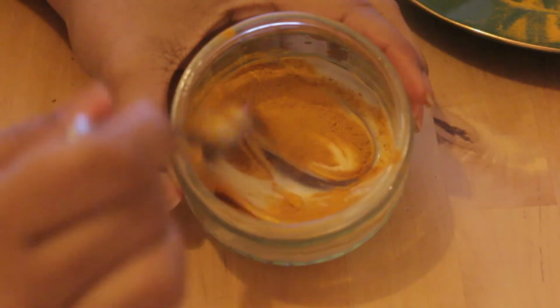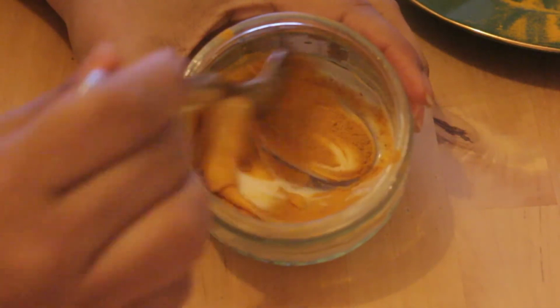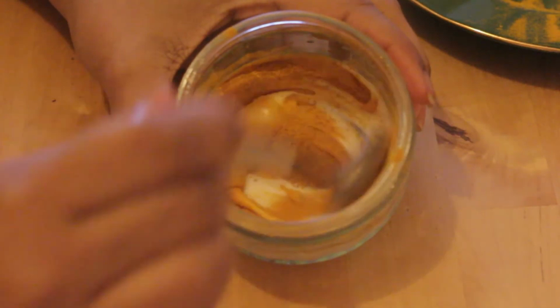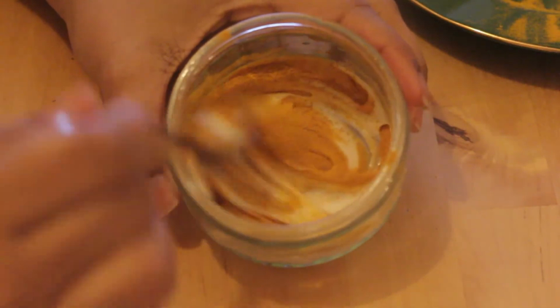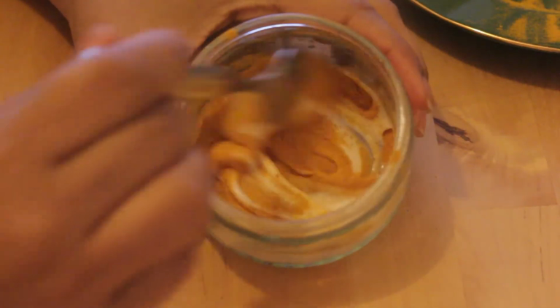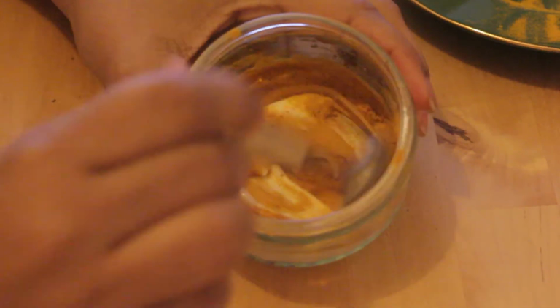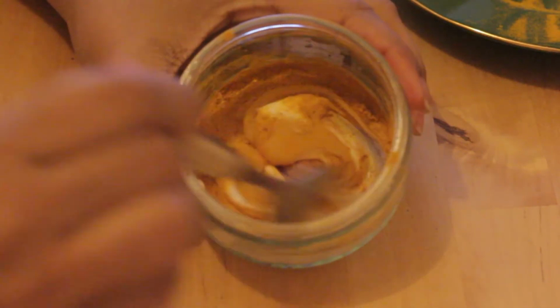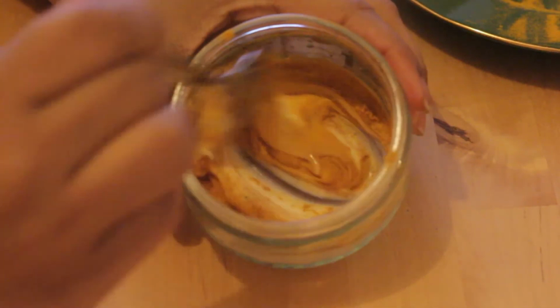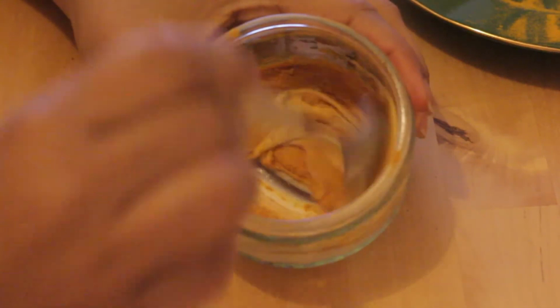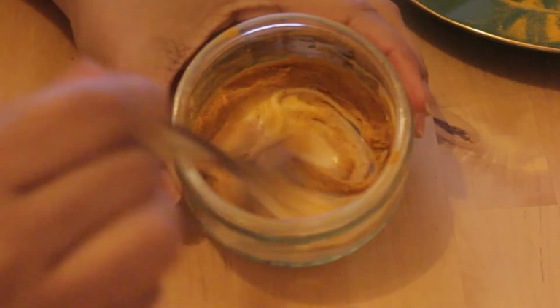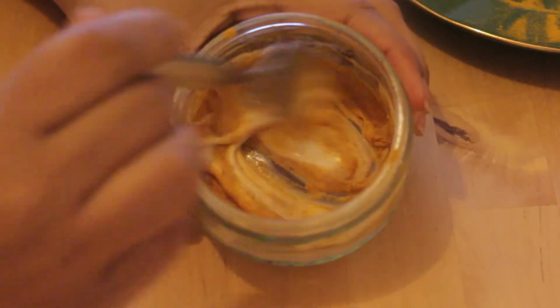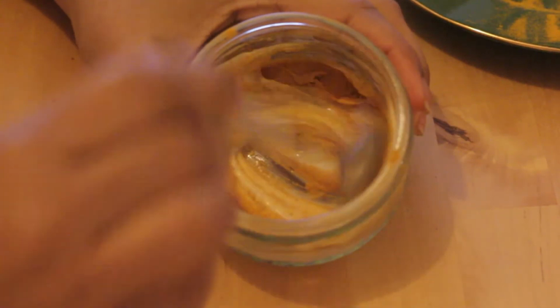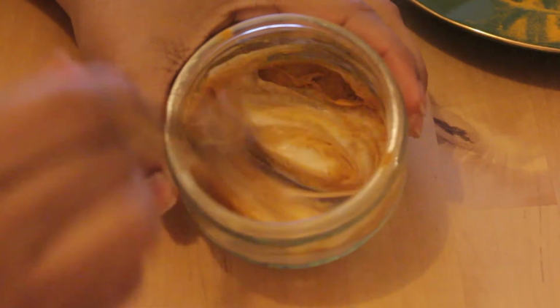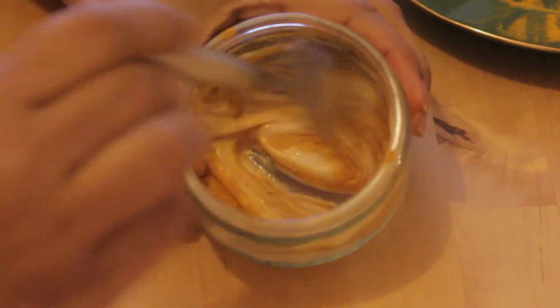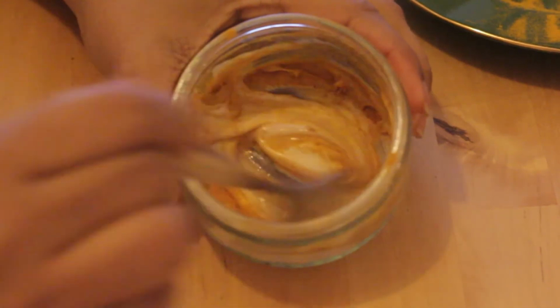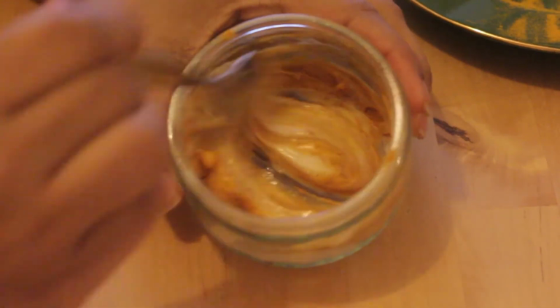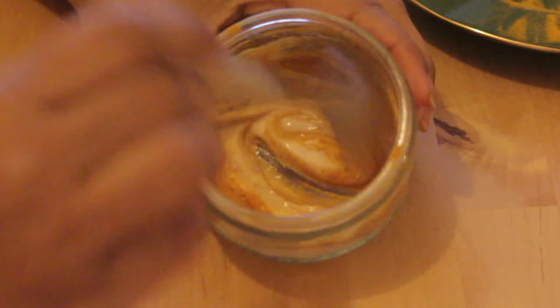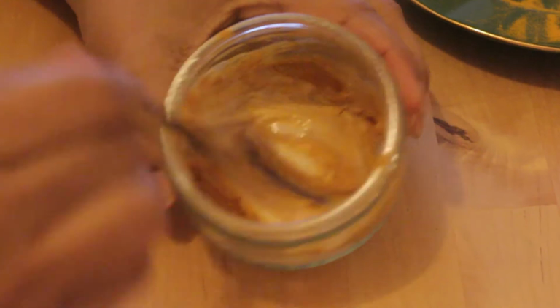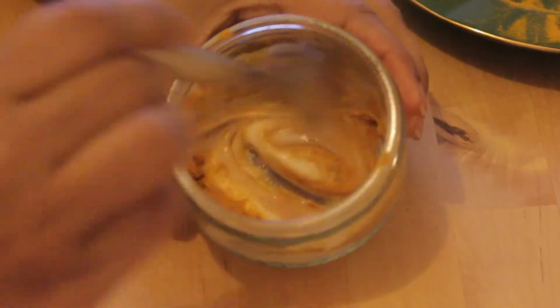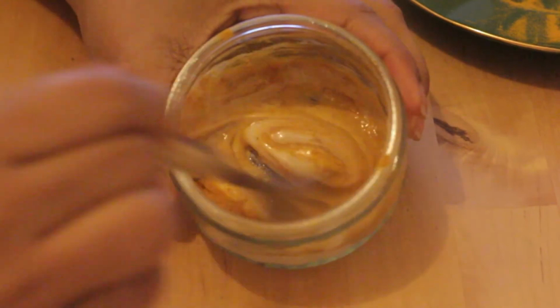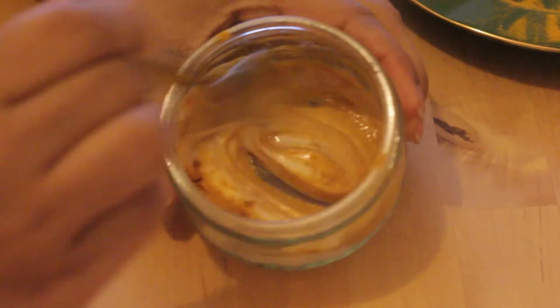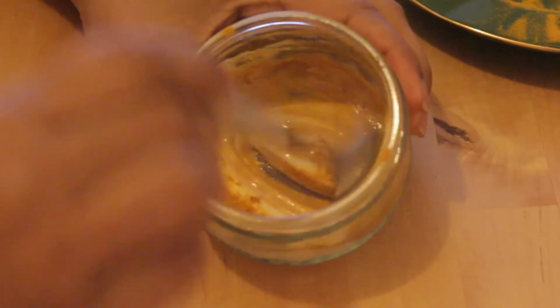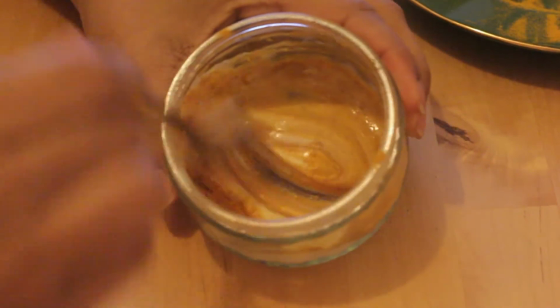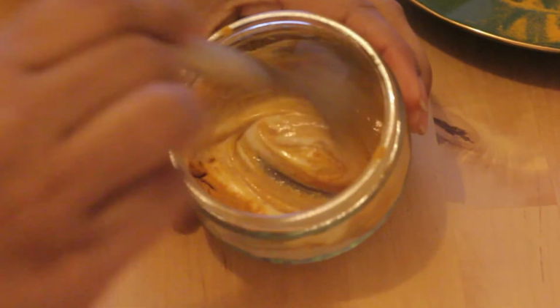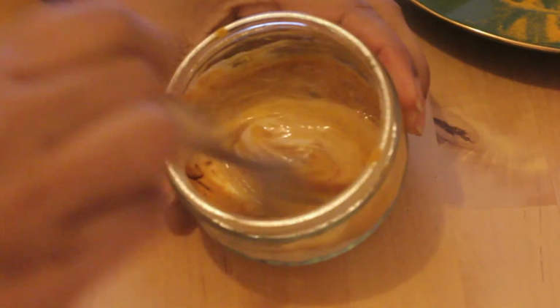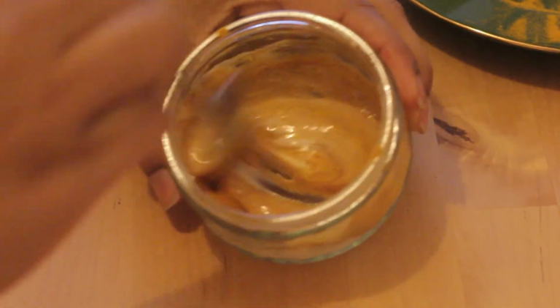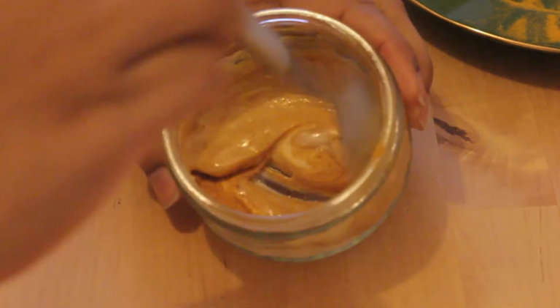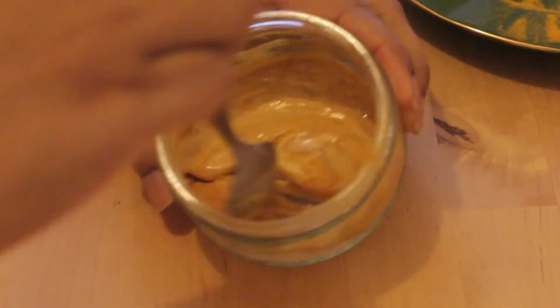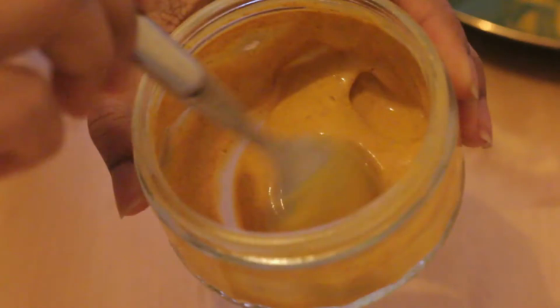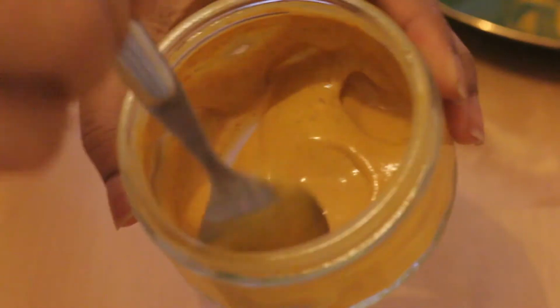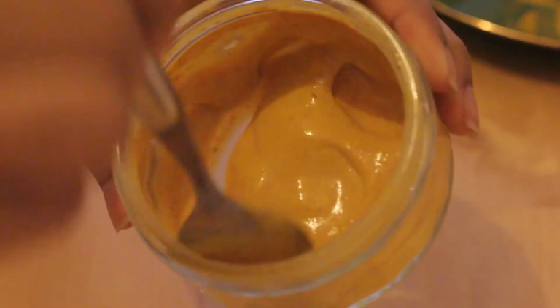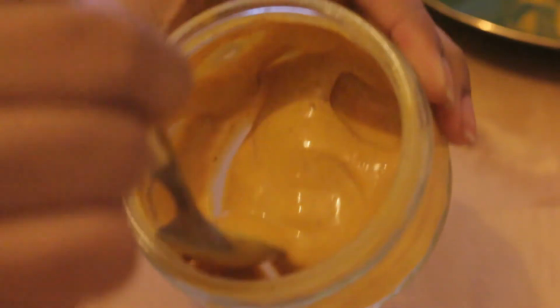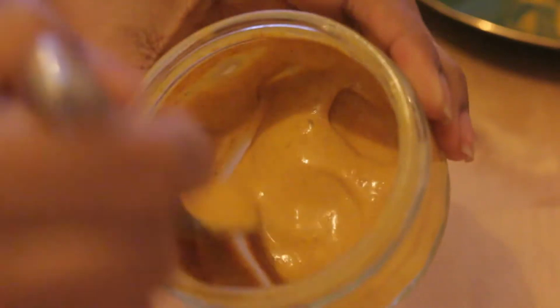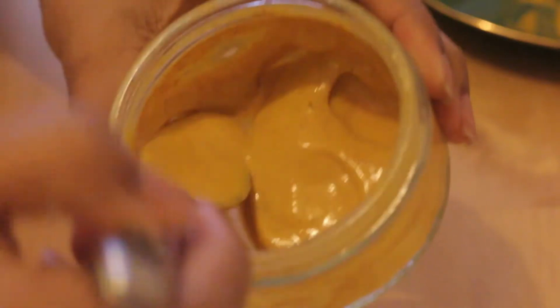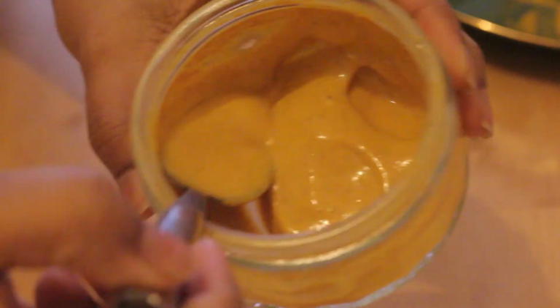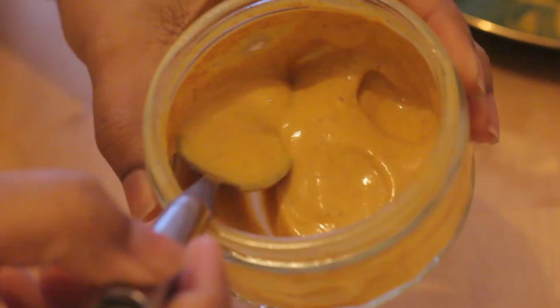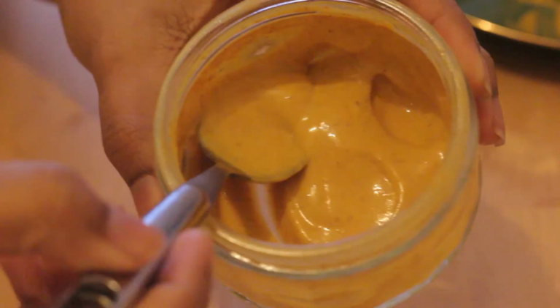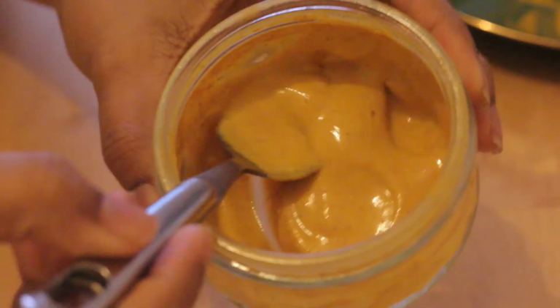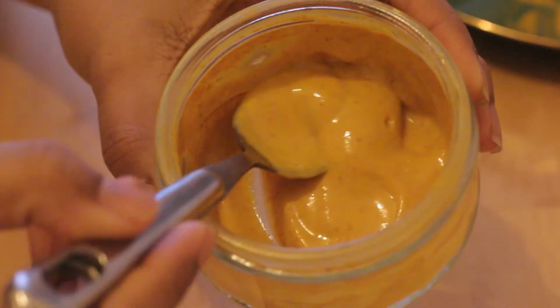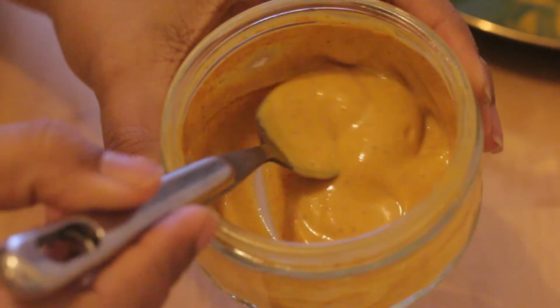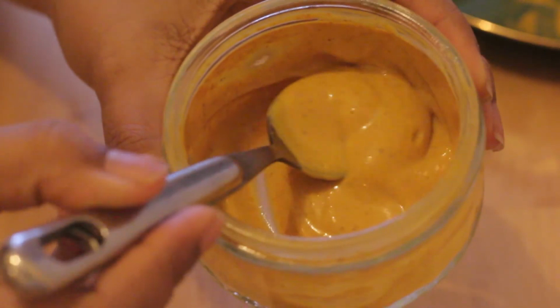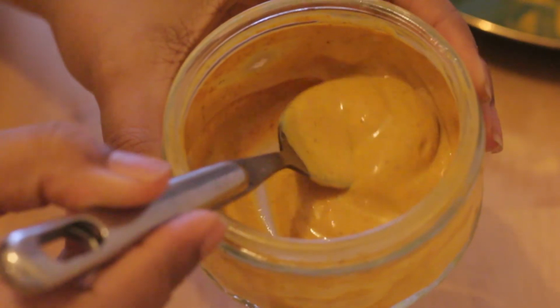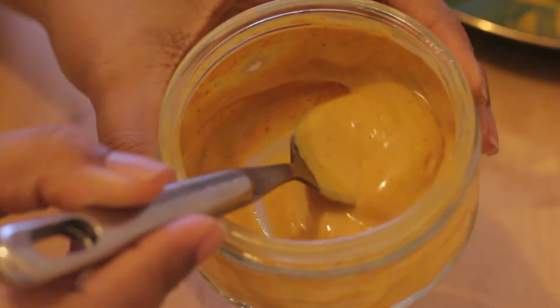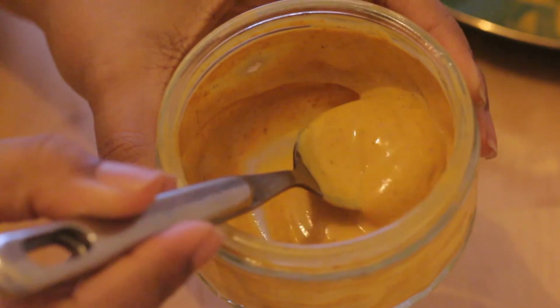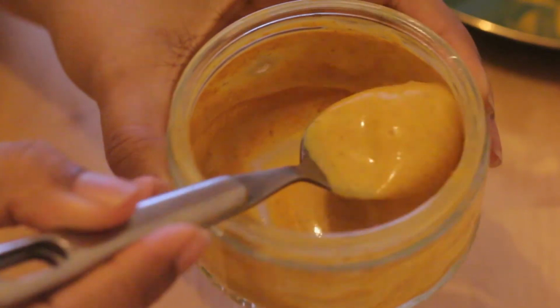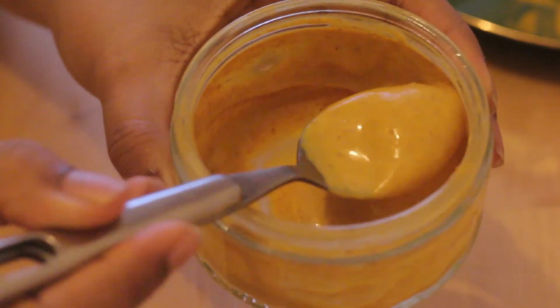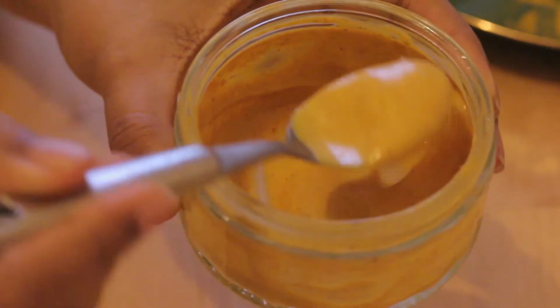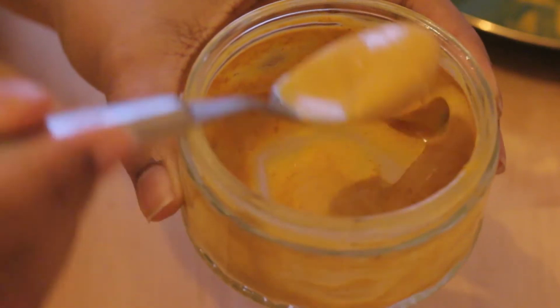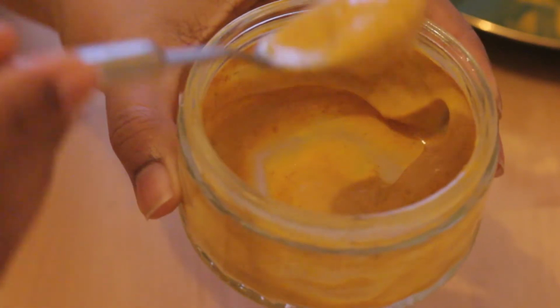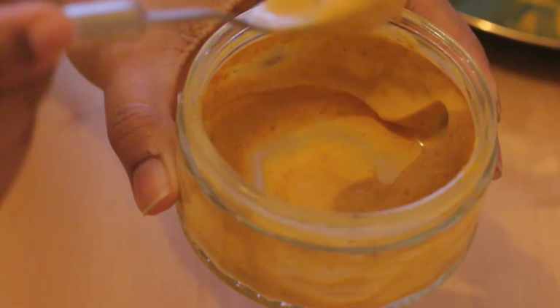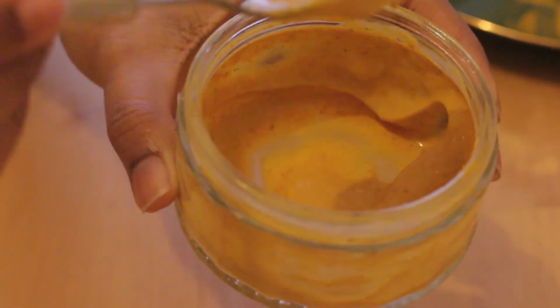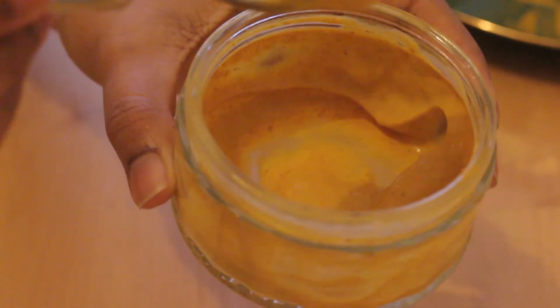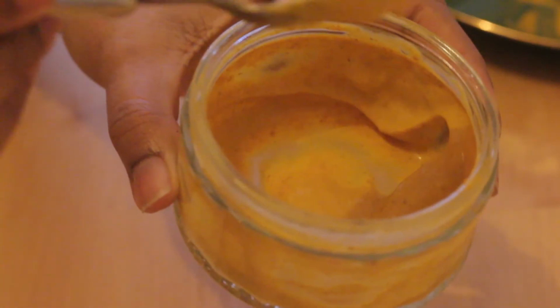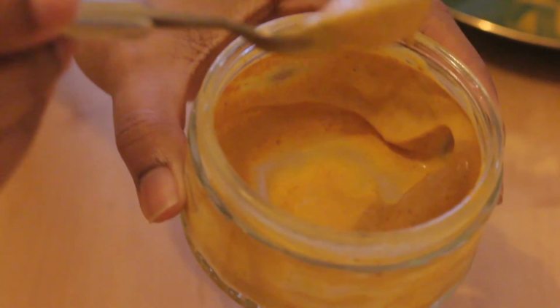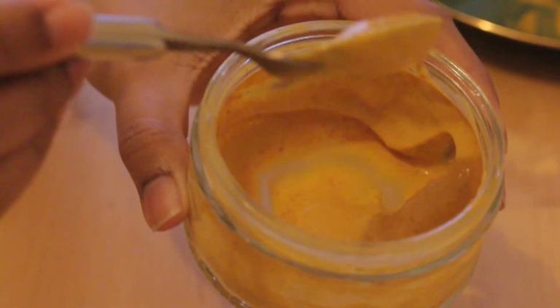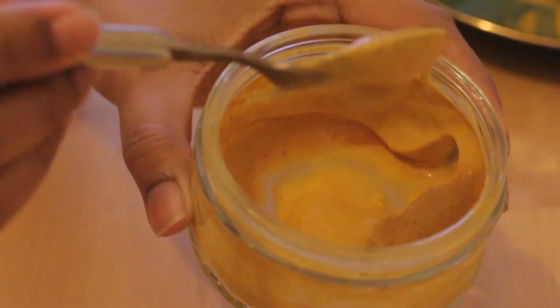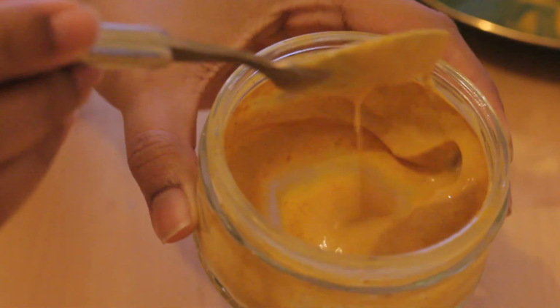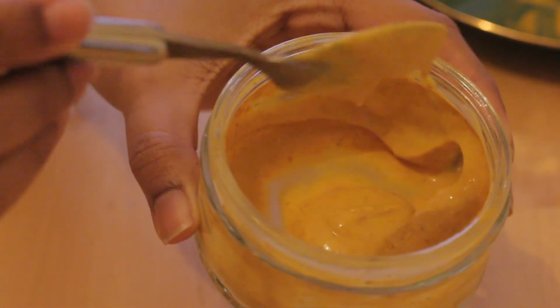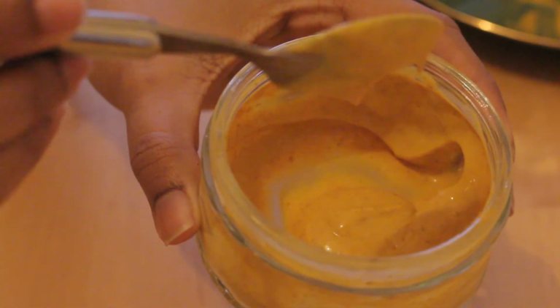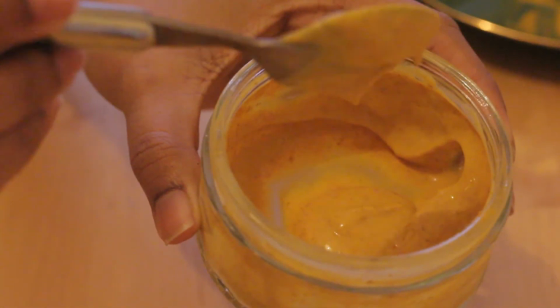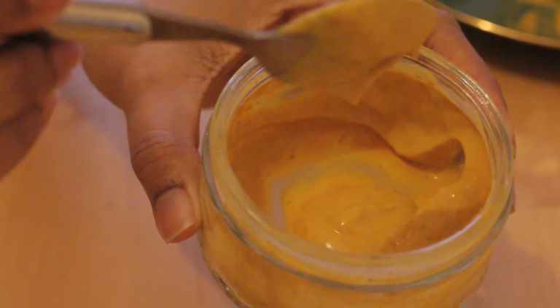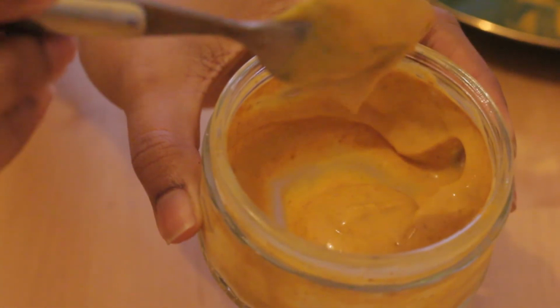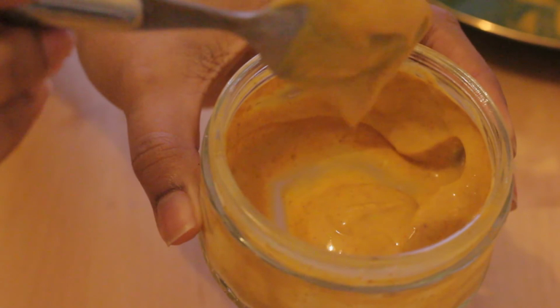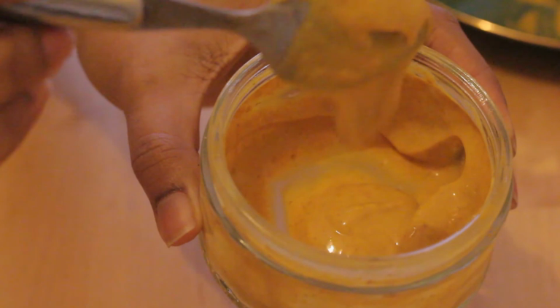Mix it very well. It shouldn't be runny — it should look something like a paste so it can stick onto your face.